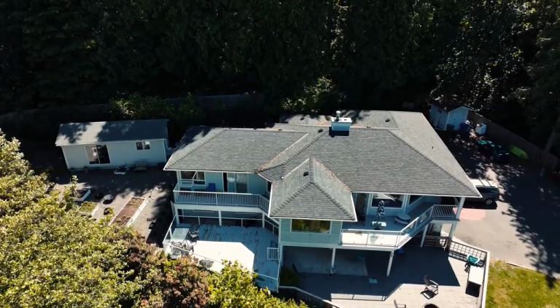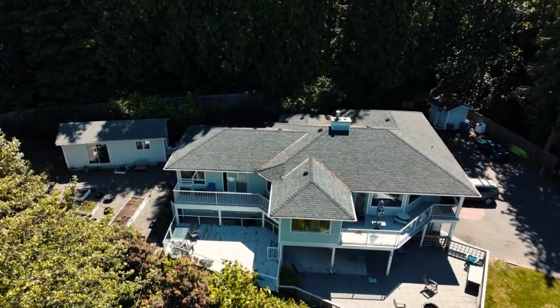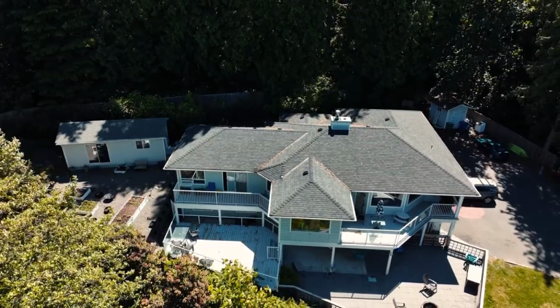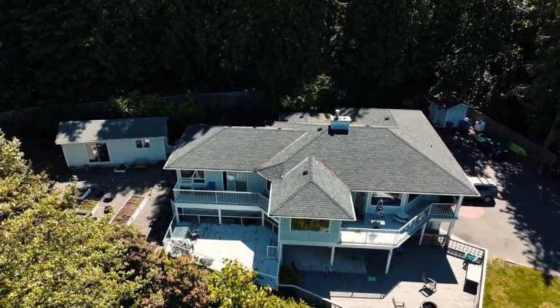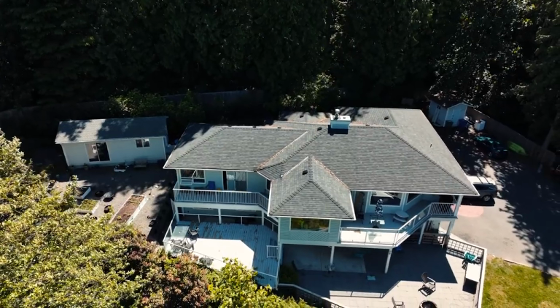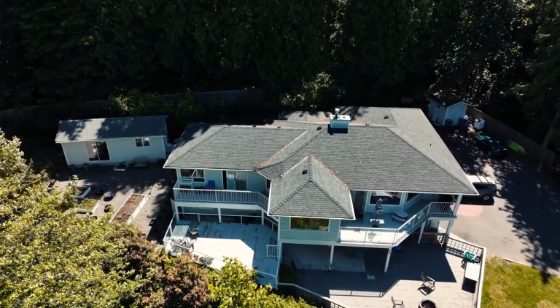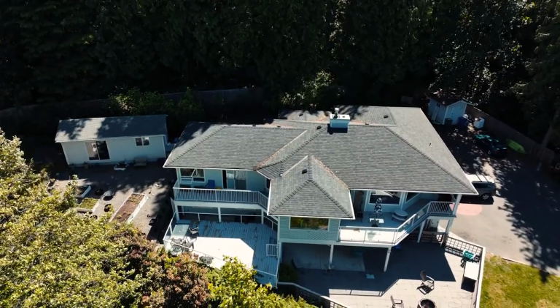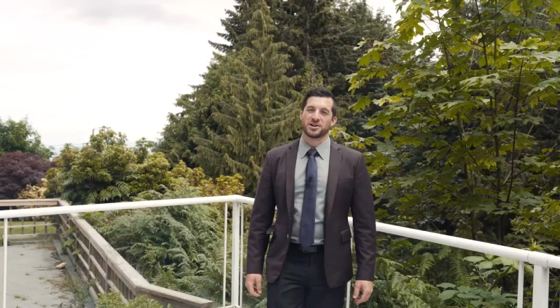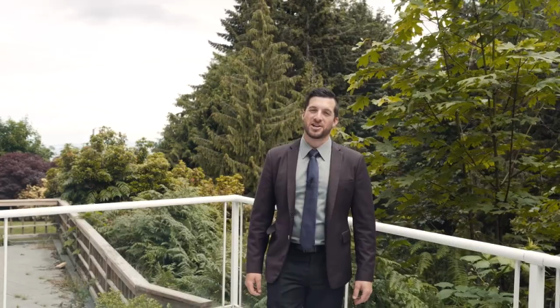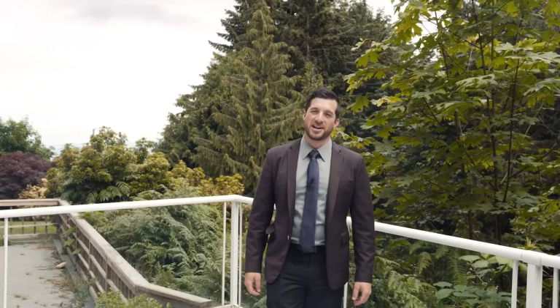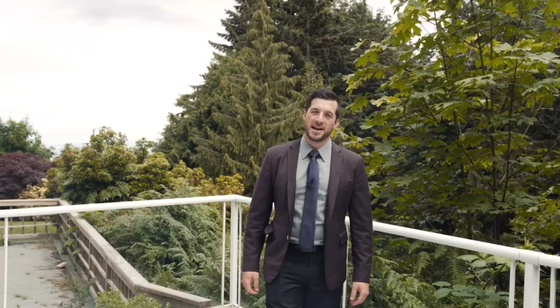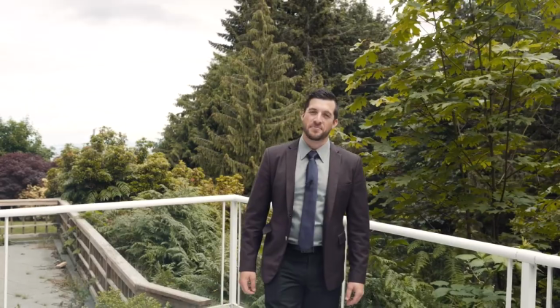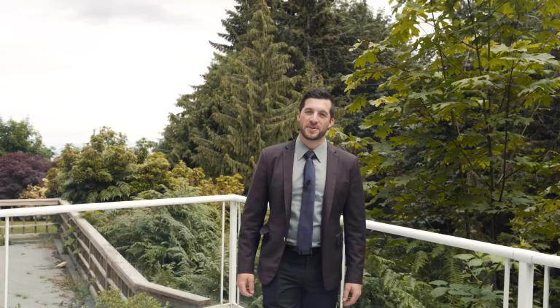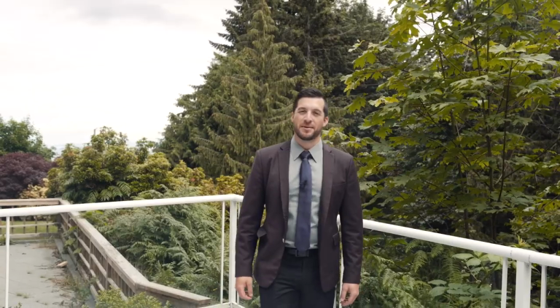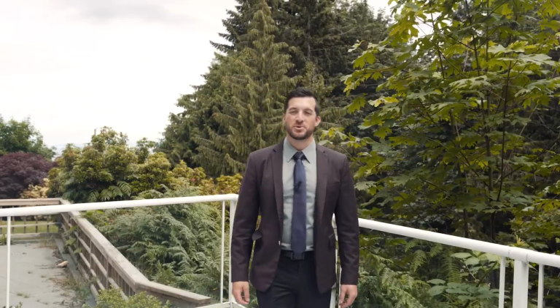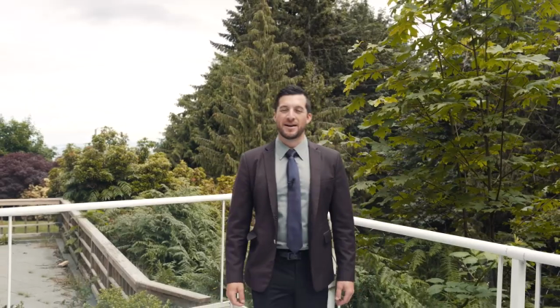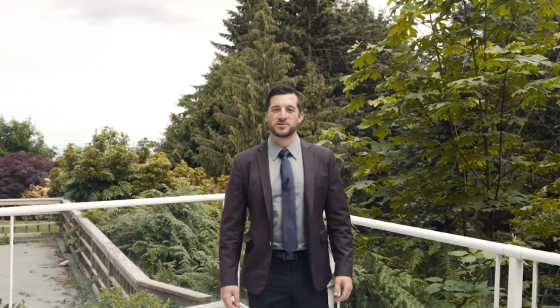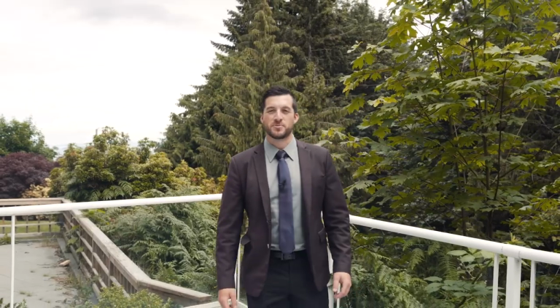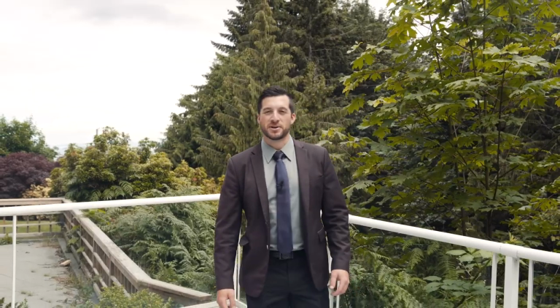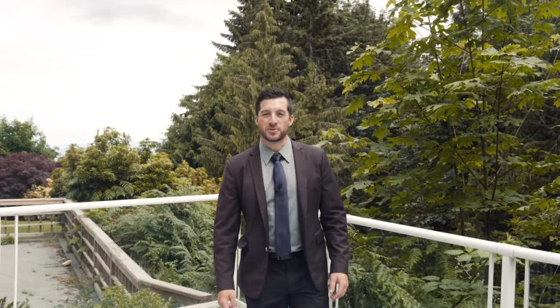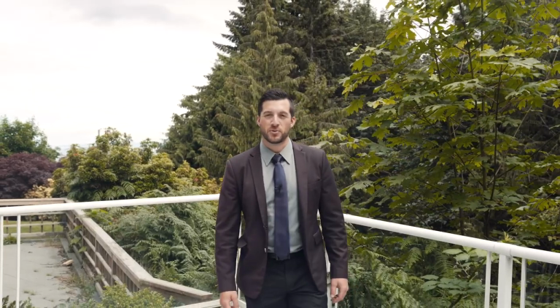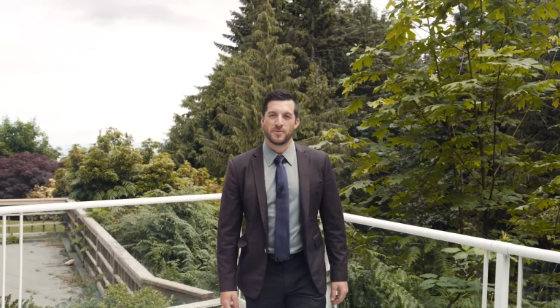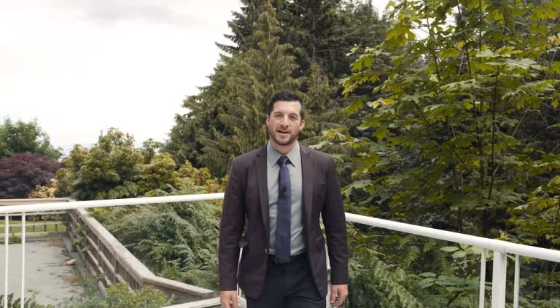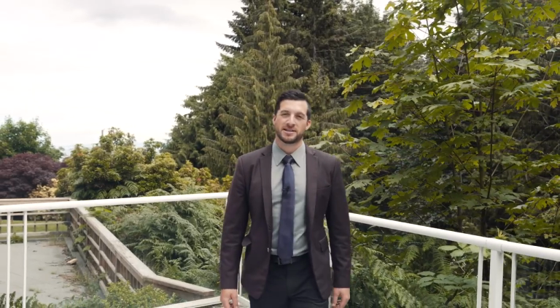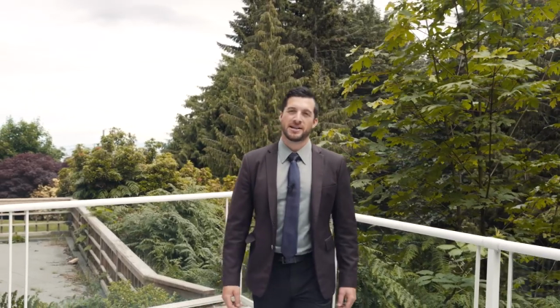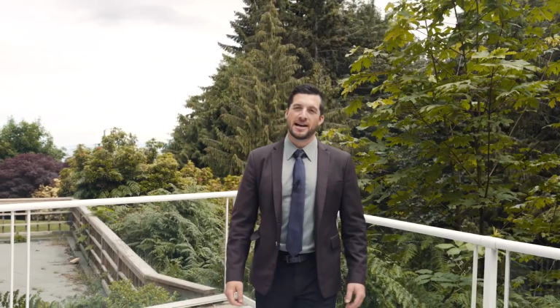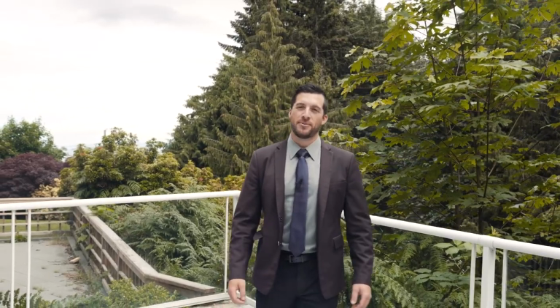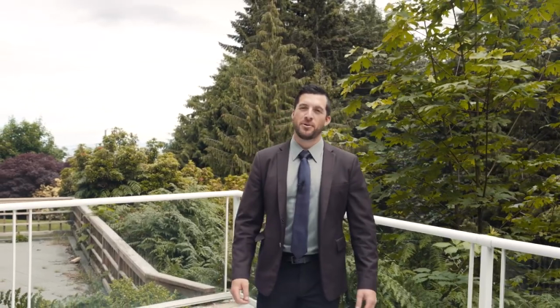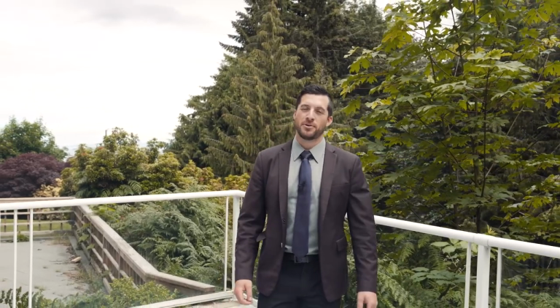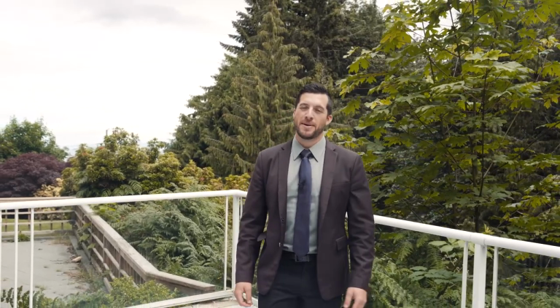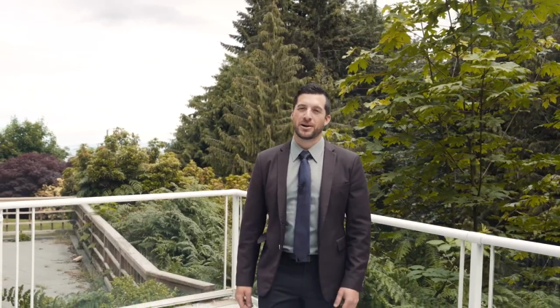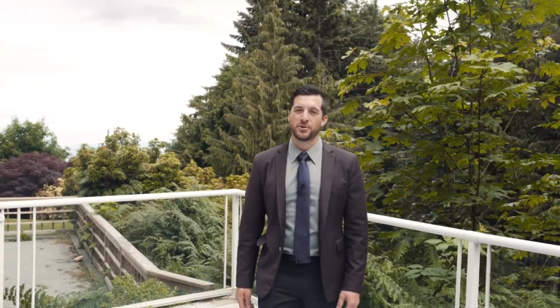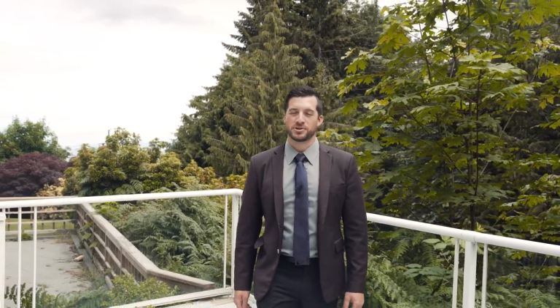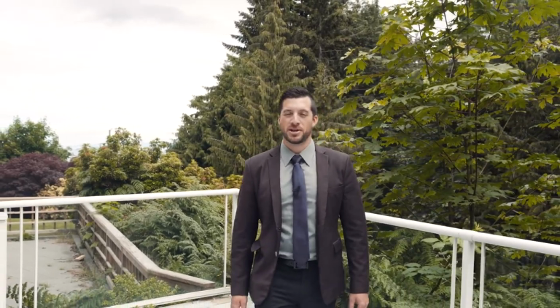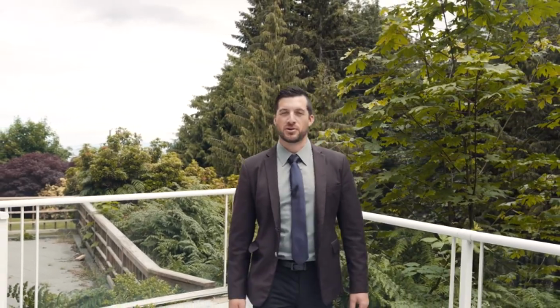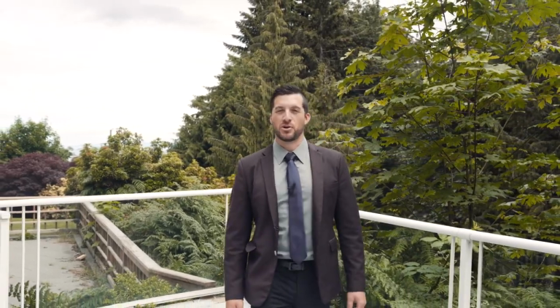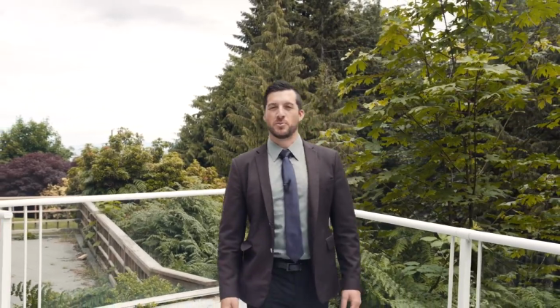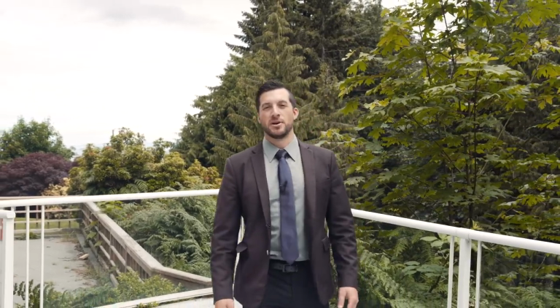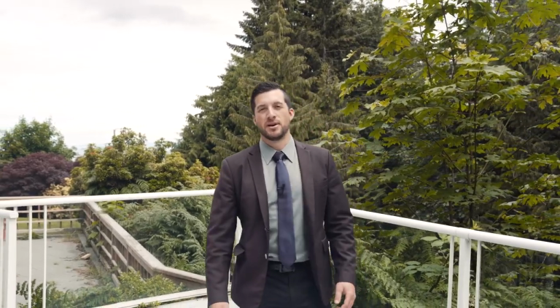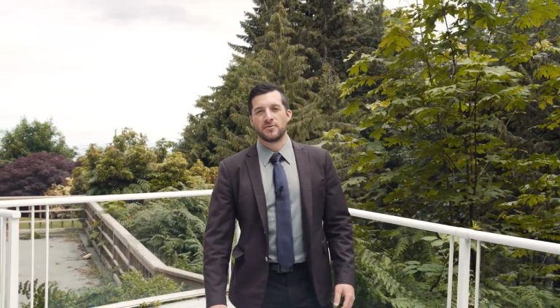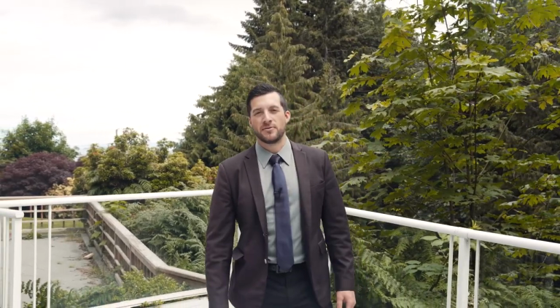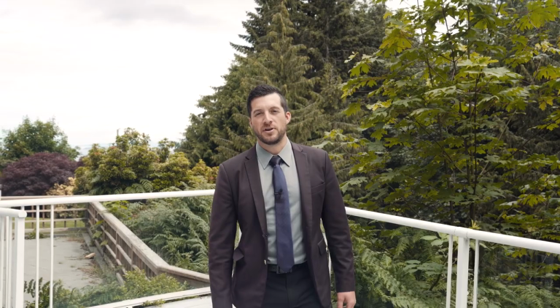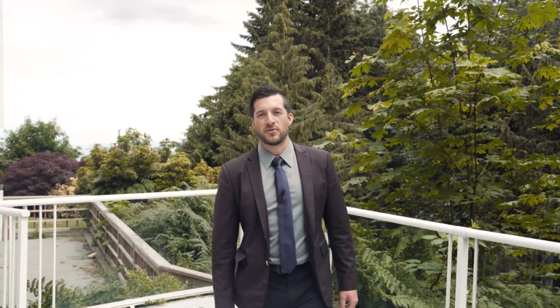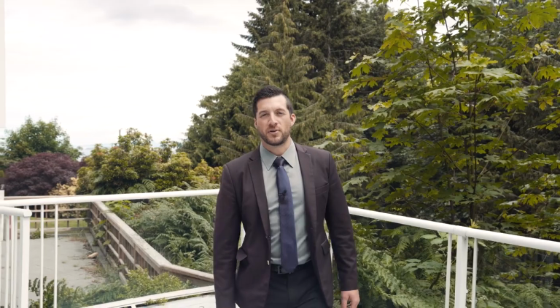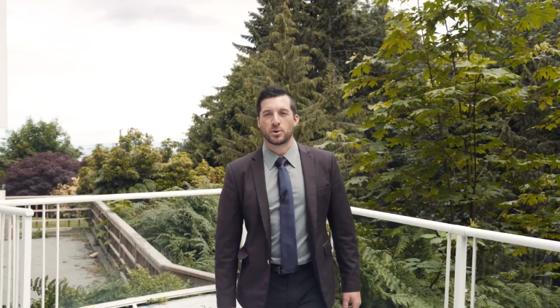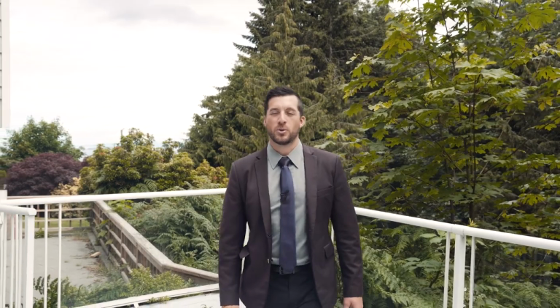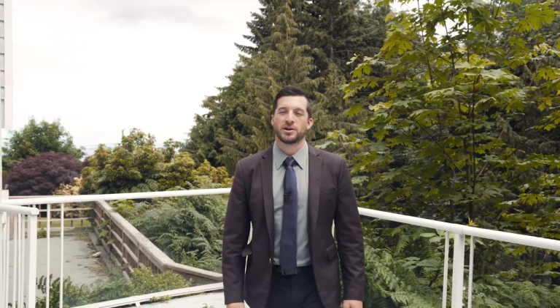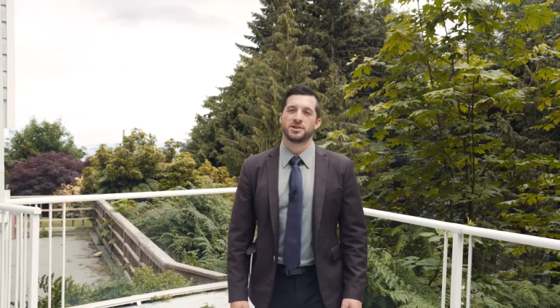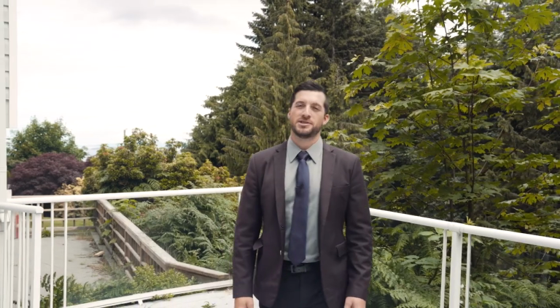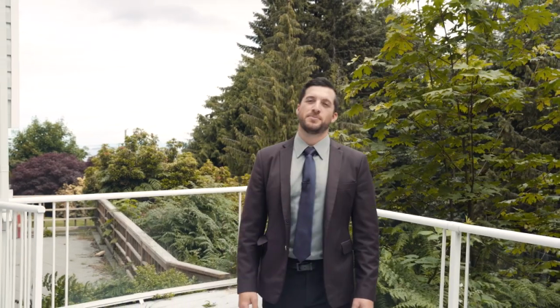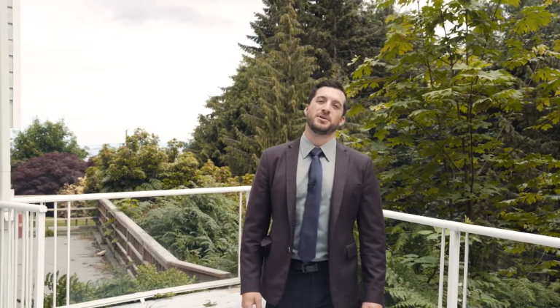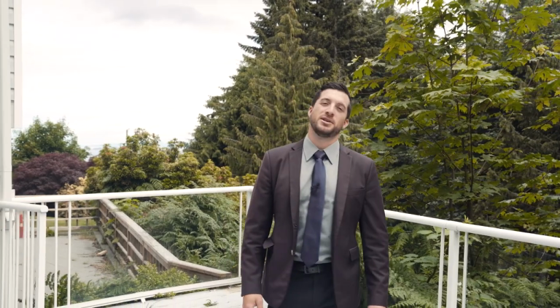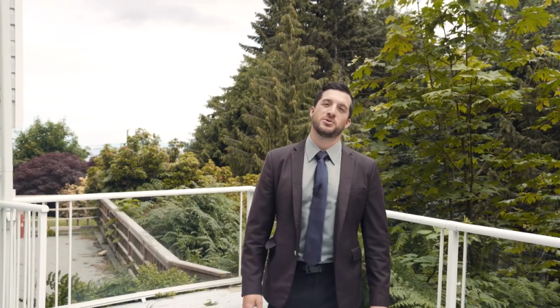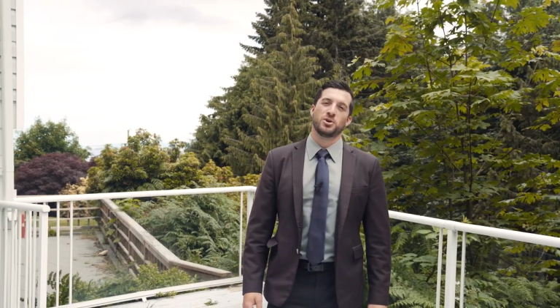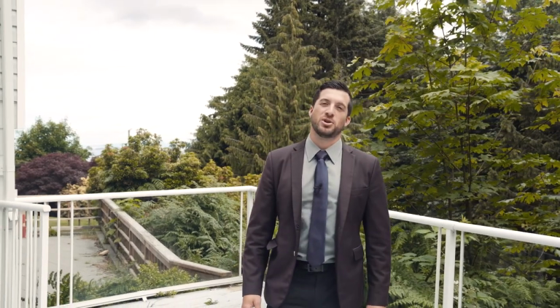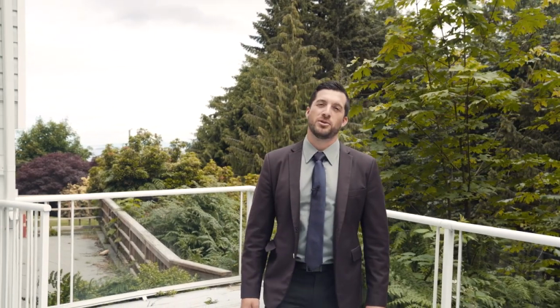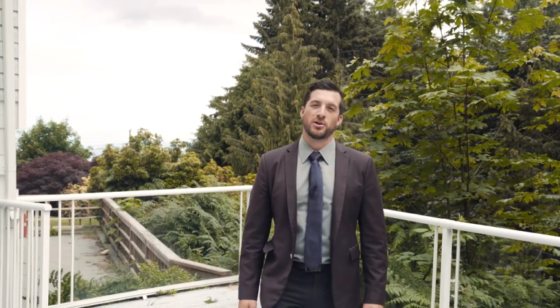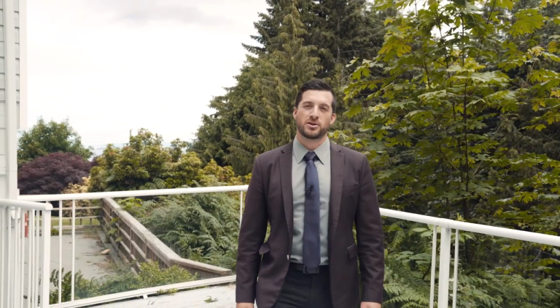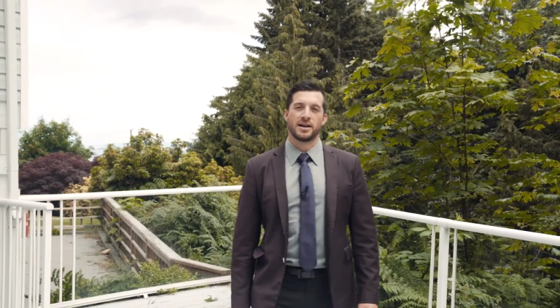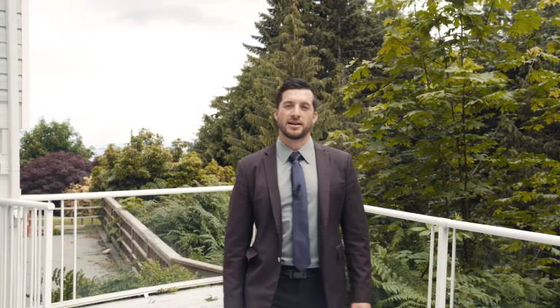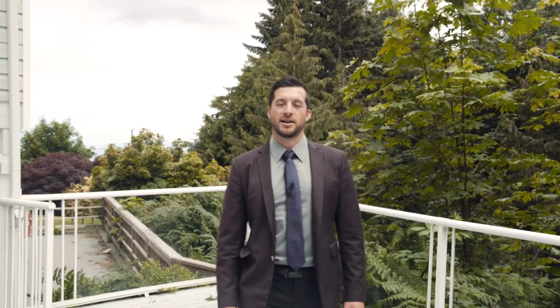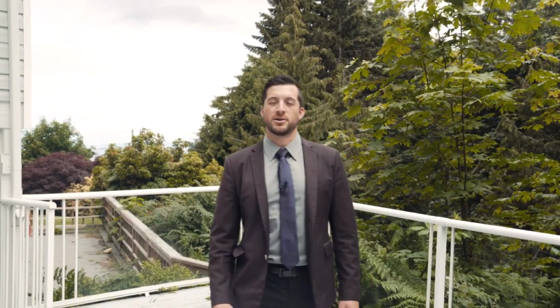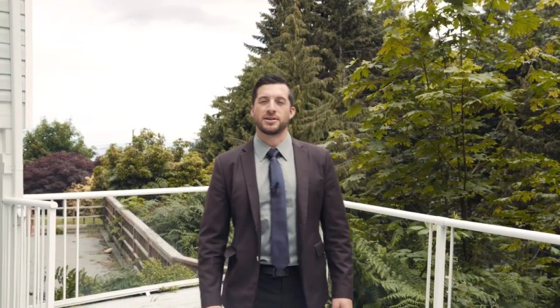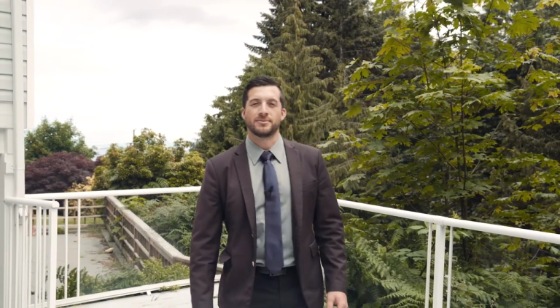Thank you for watching today. I'm Travis Briggs with Remax Nanaimo, the Mac Real Estate Group. If you have any further questions, please reach out to our client care team.